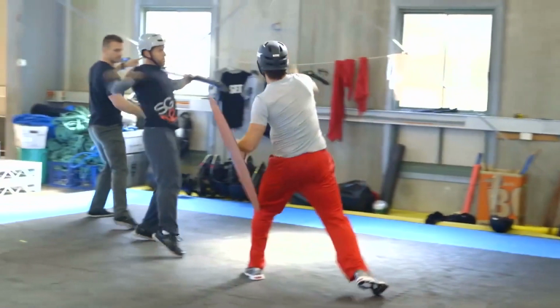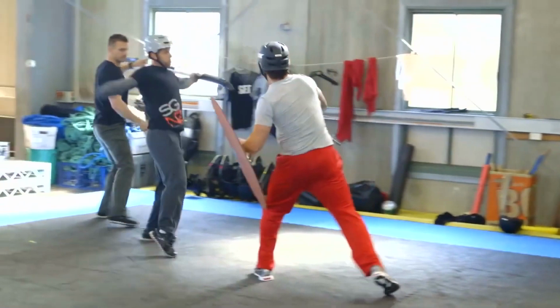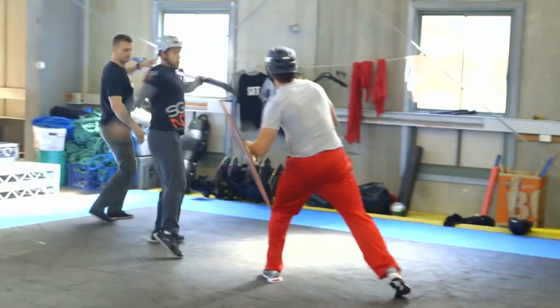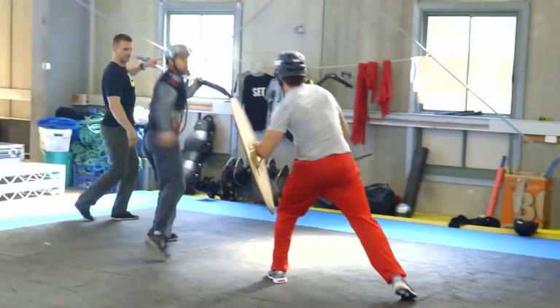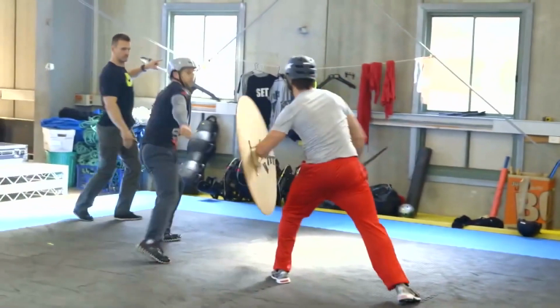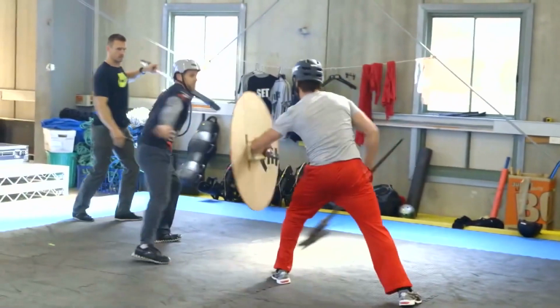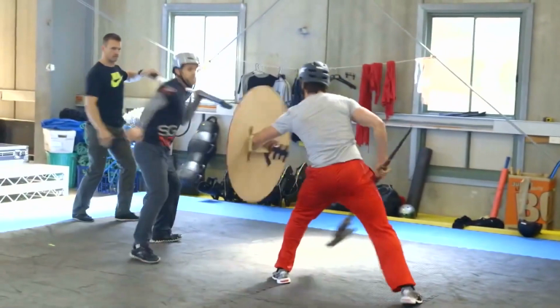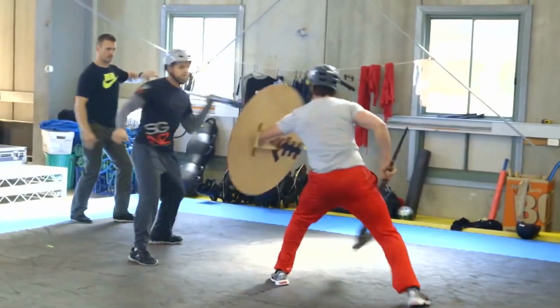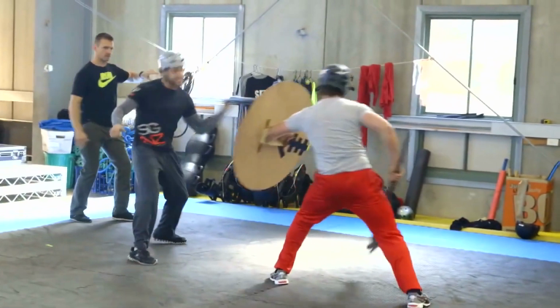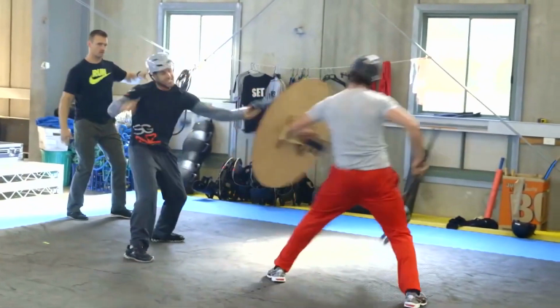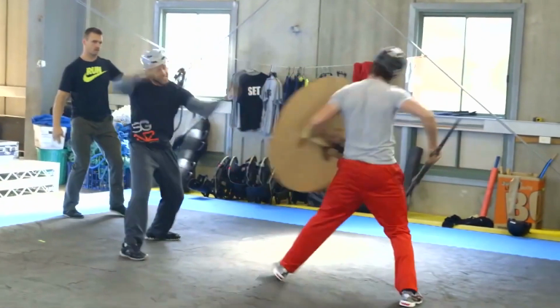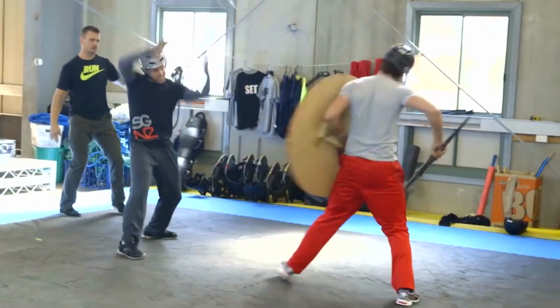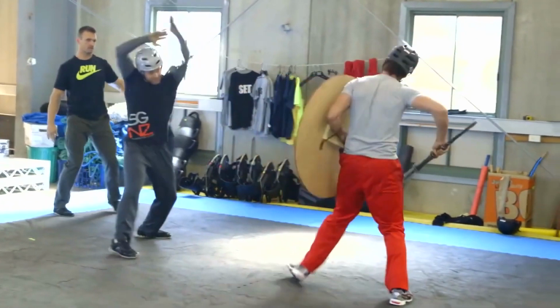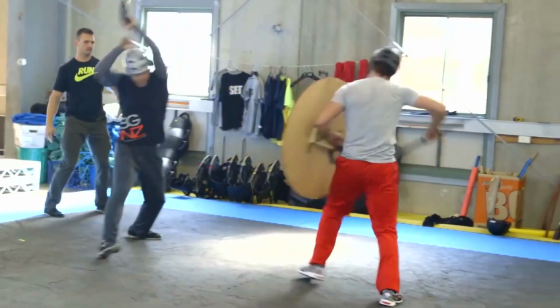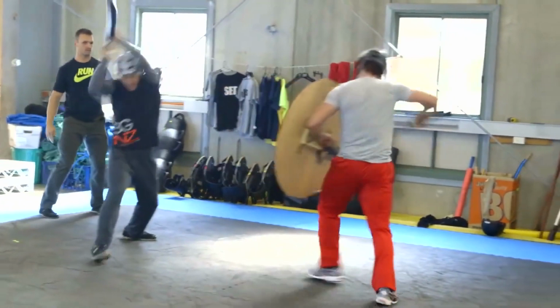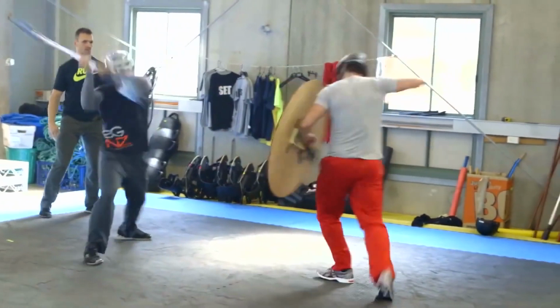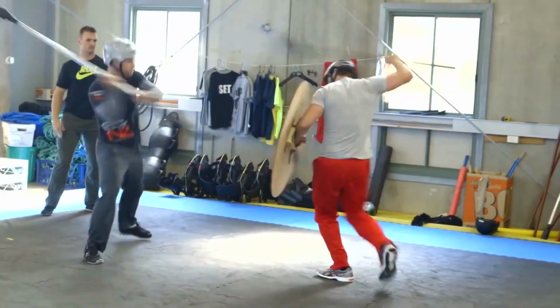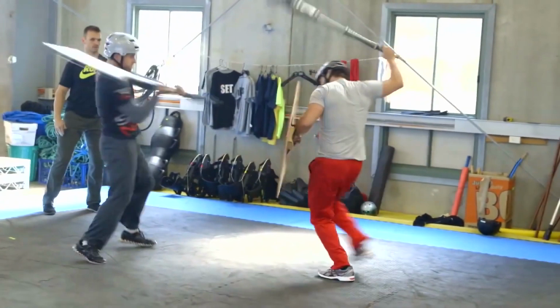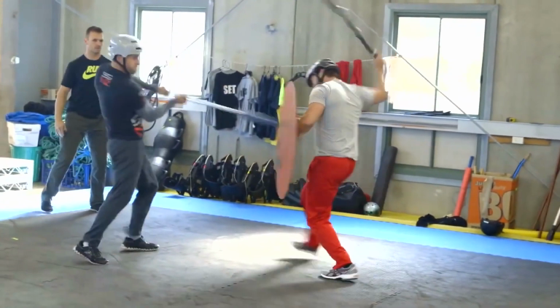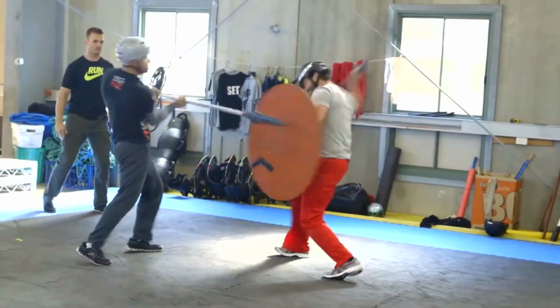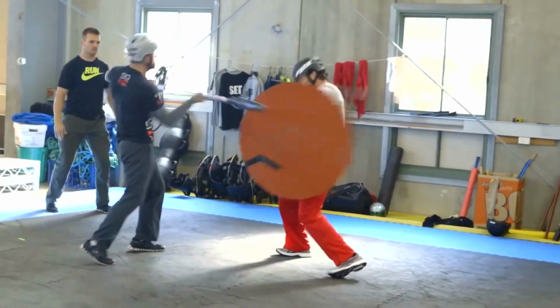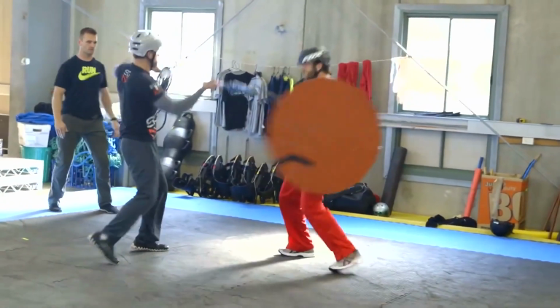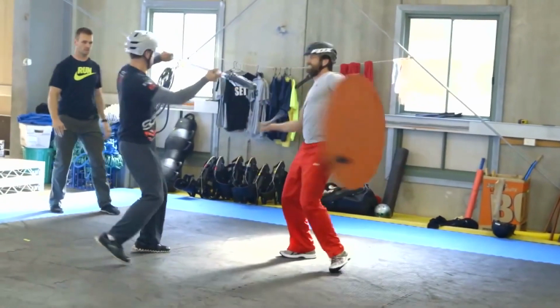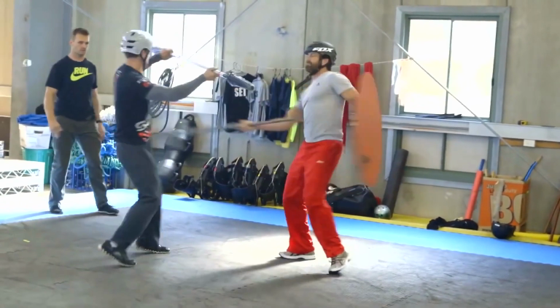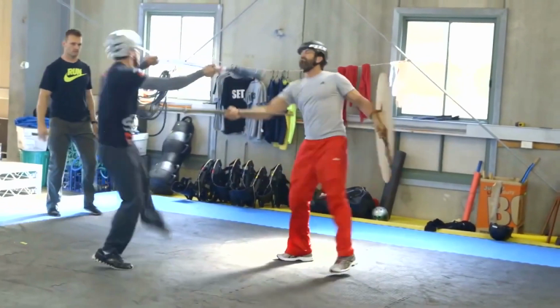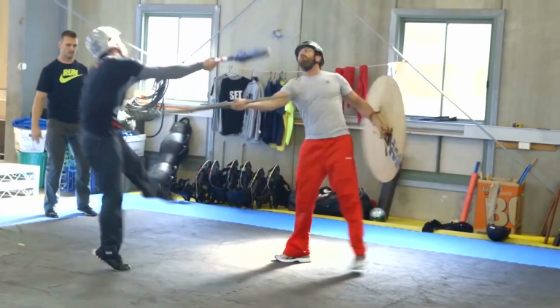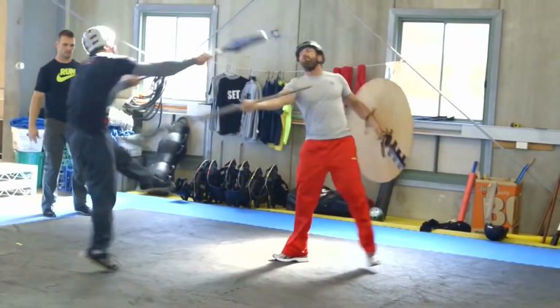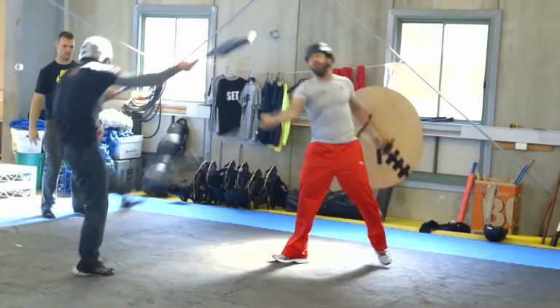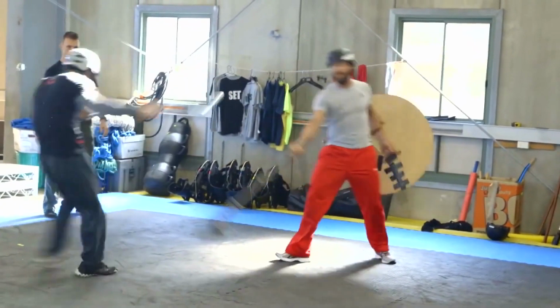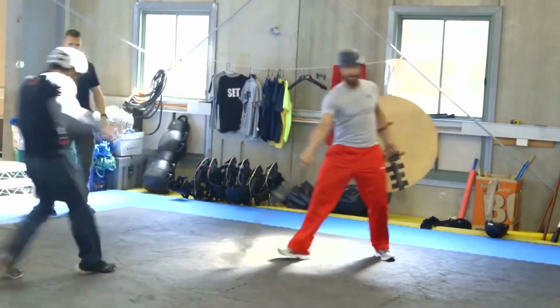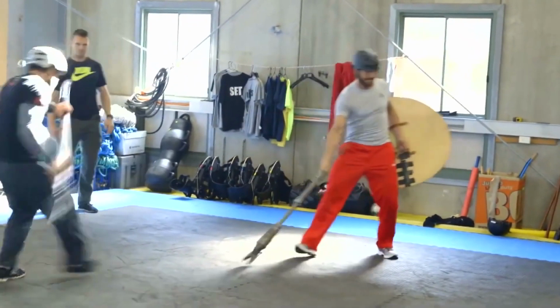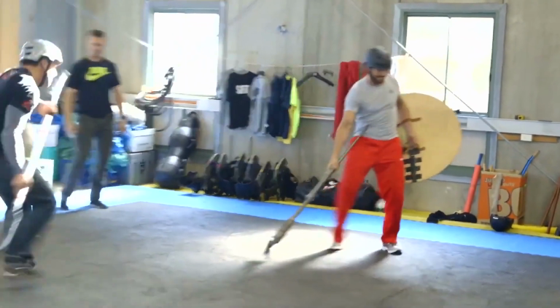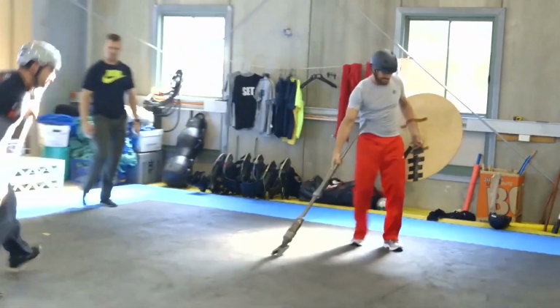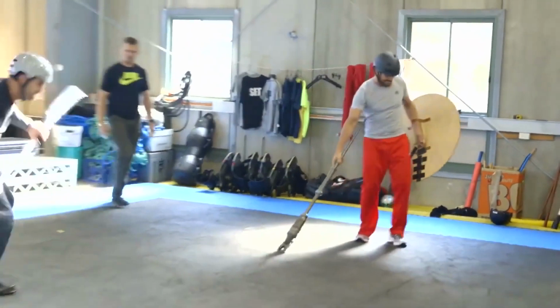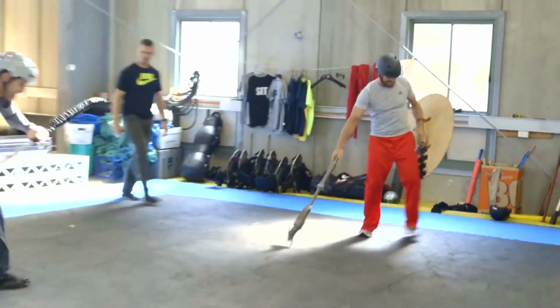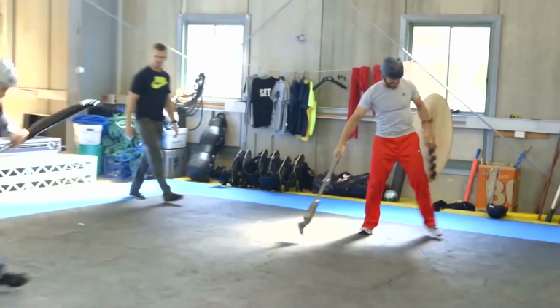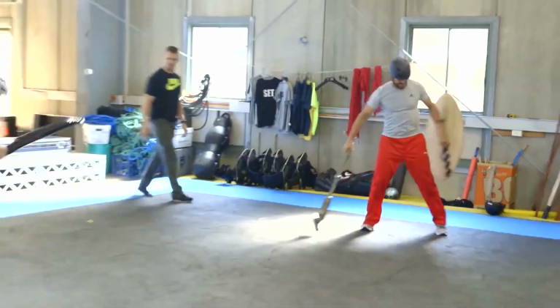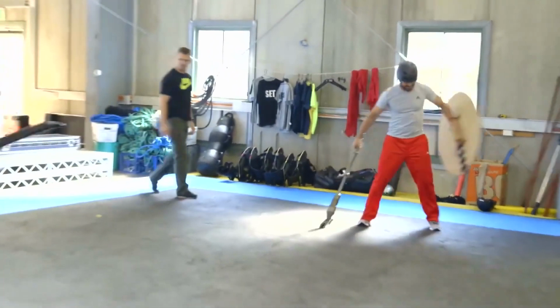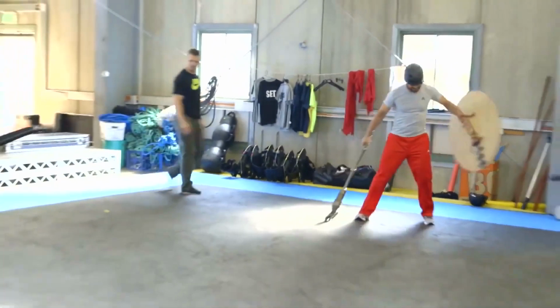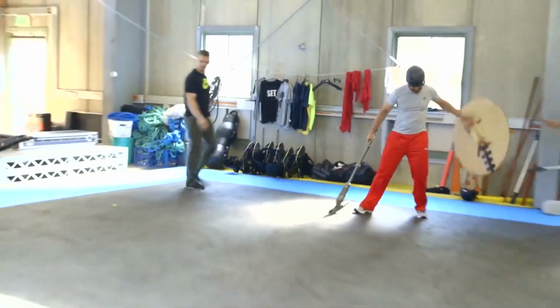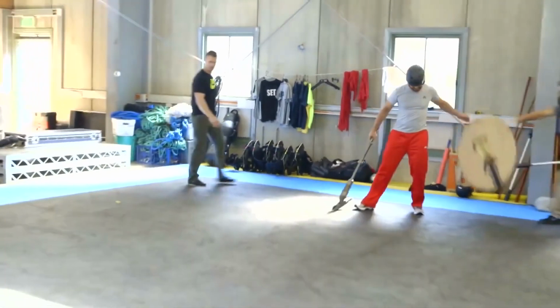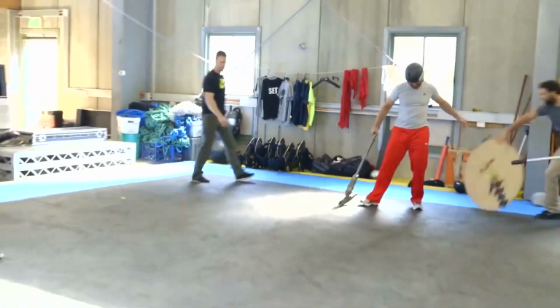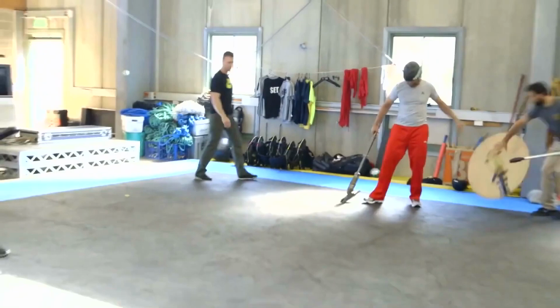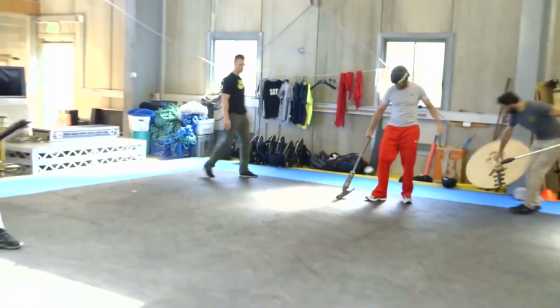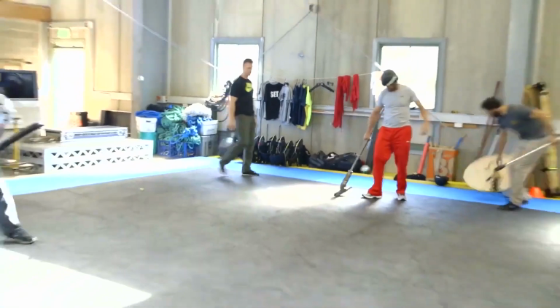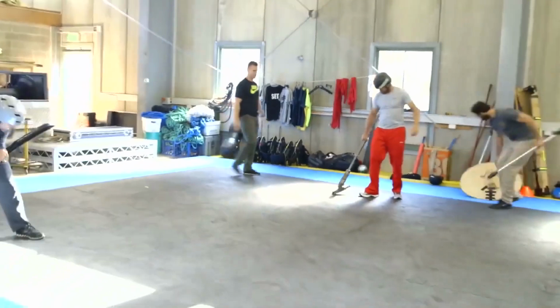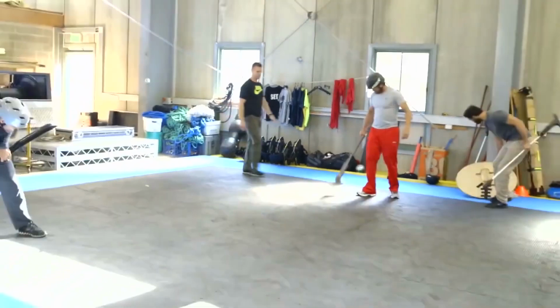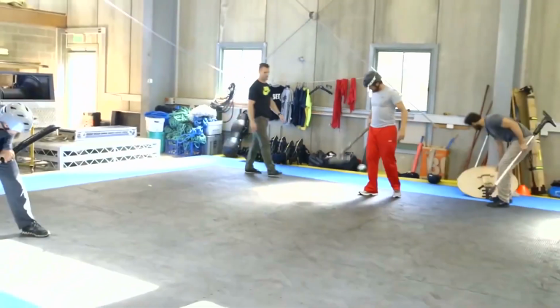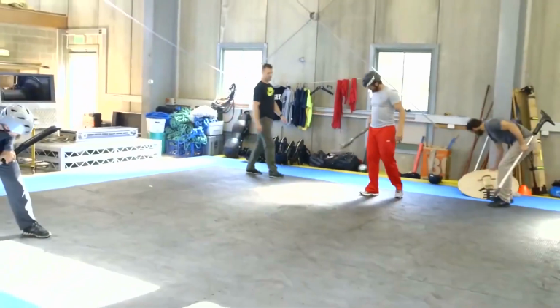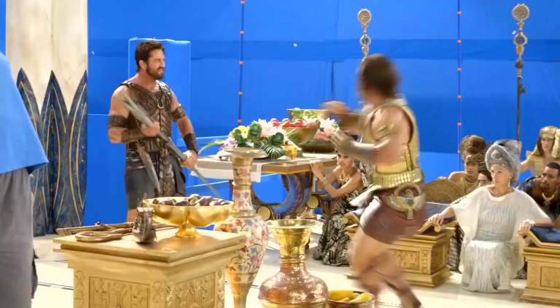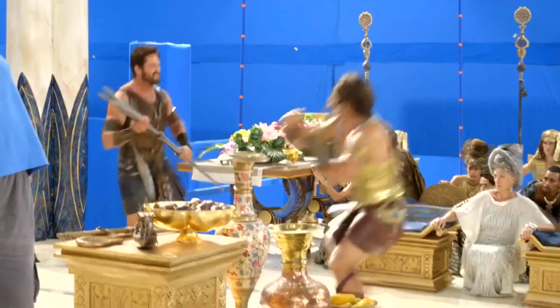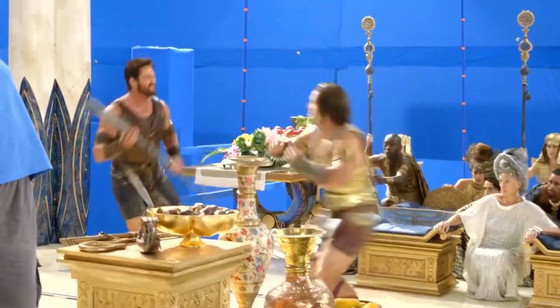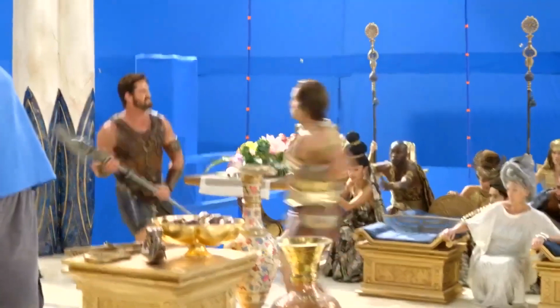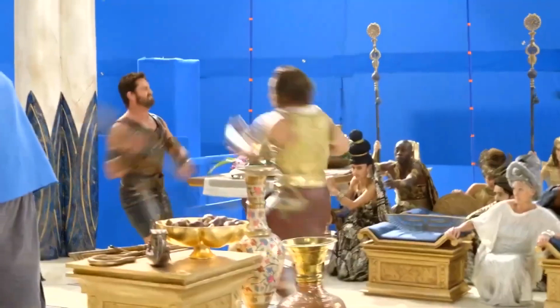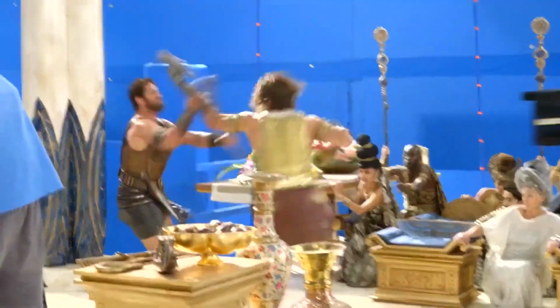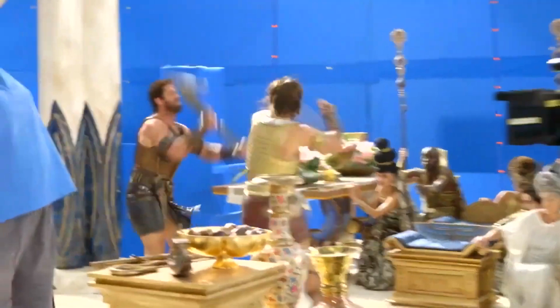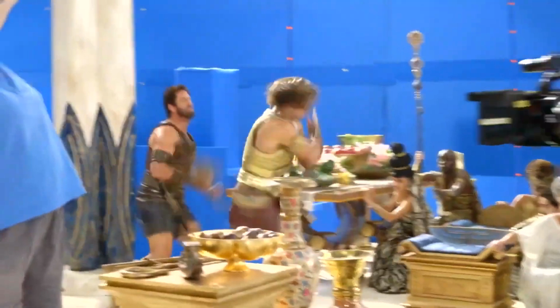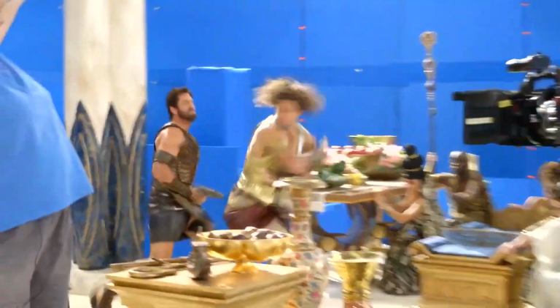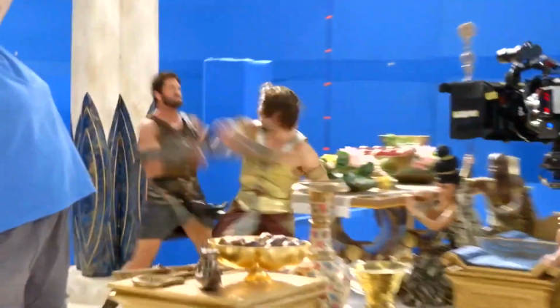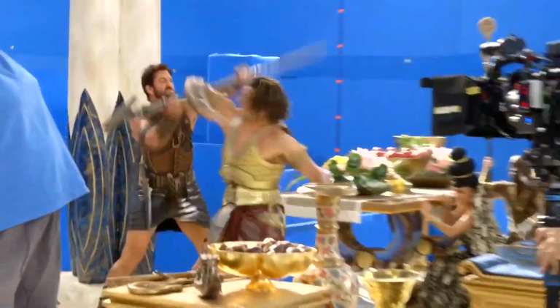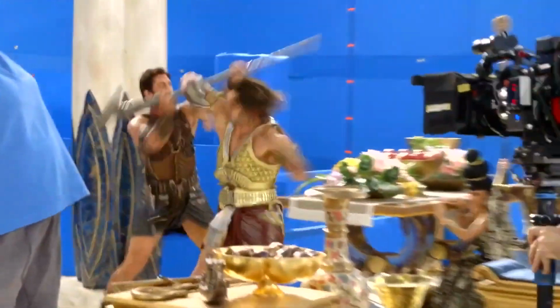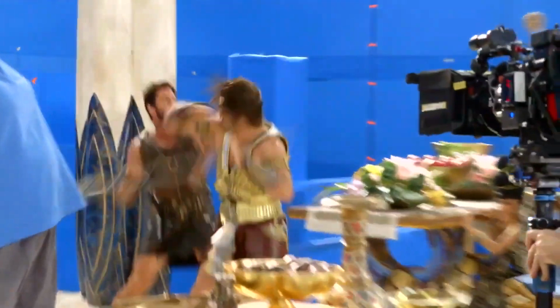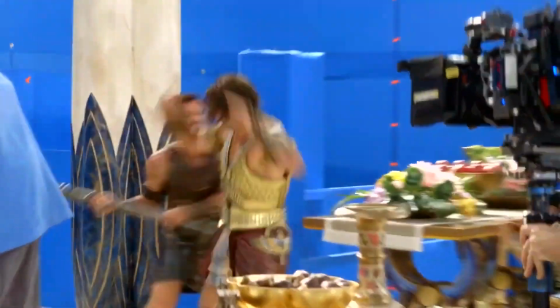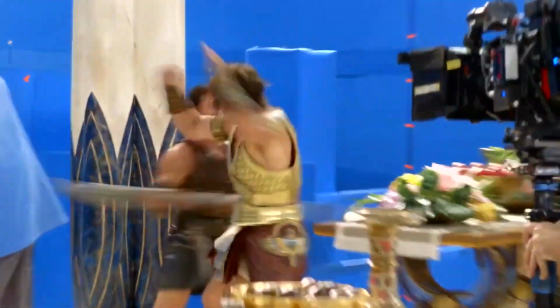I forget the name of it. But because we don't know exactly how they fought, you ask: what's going to look amazing?